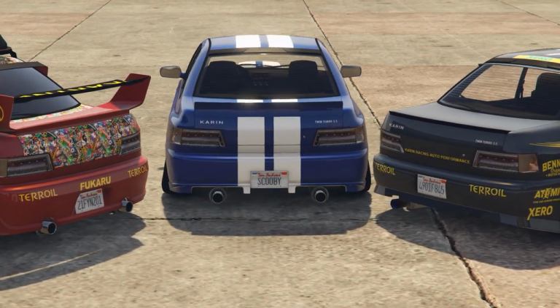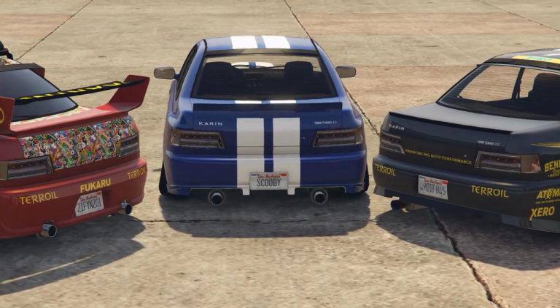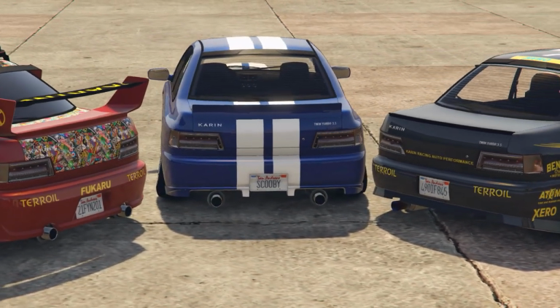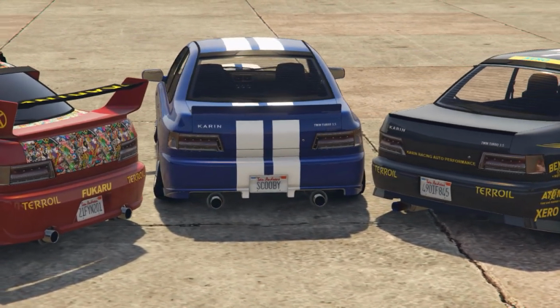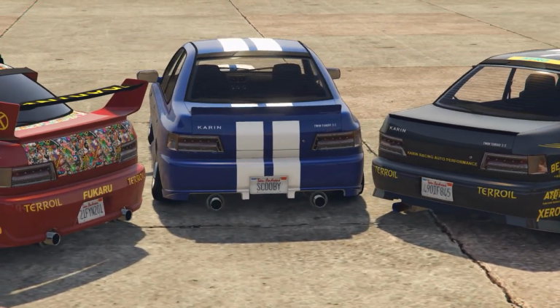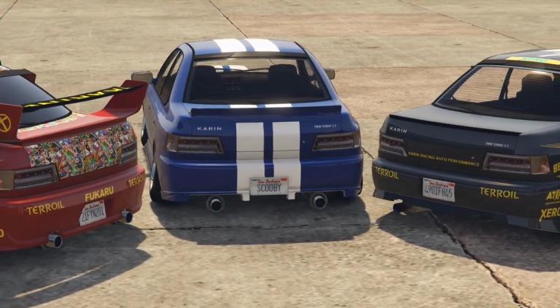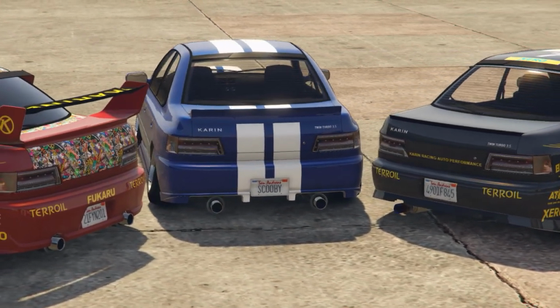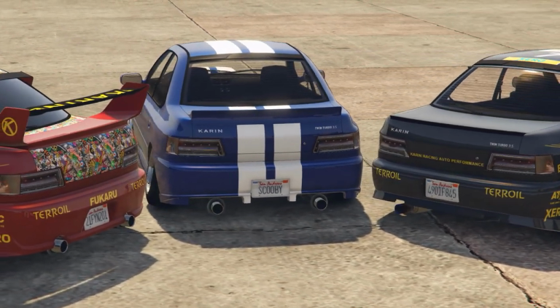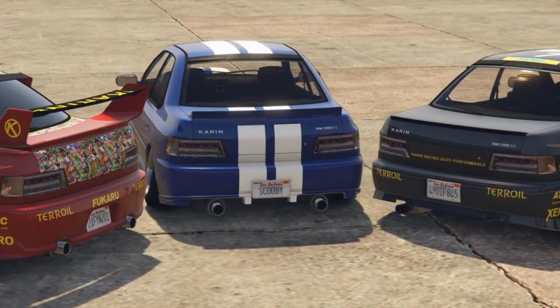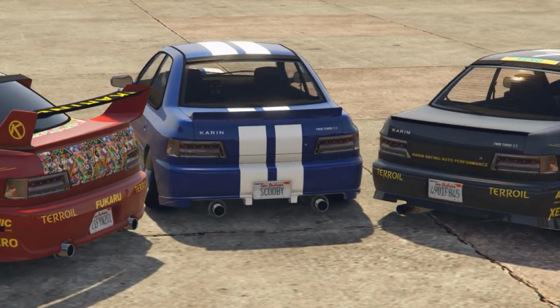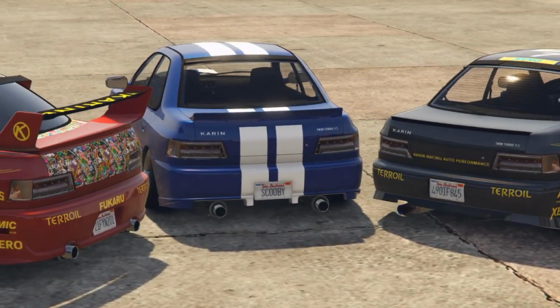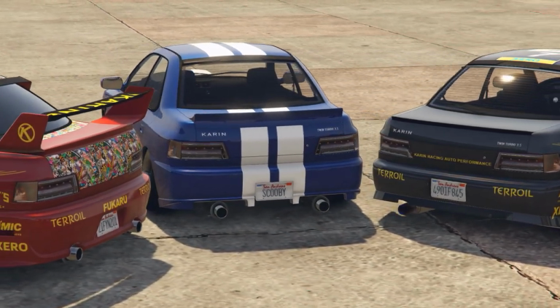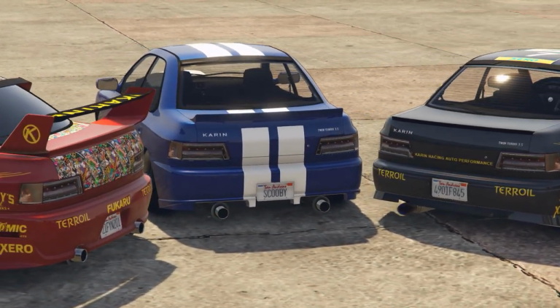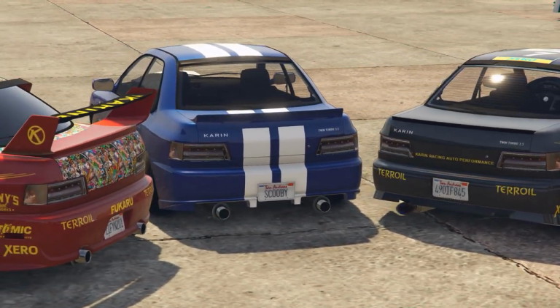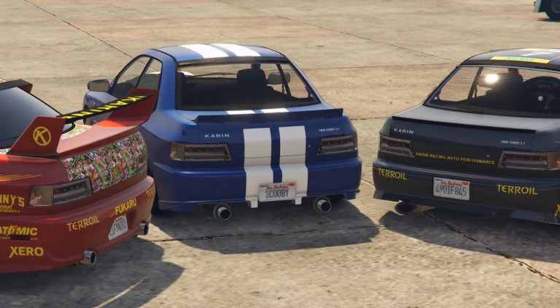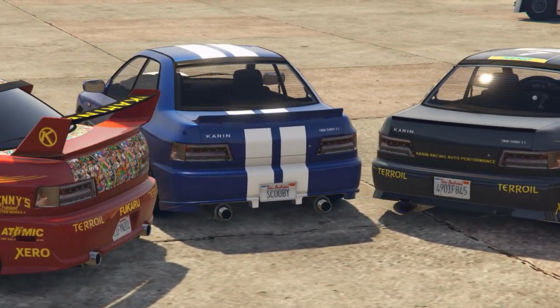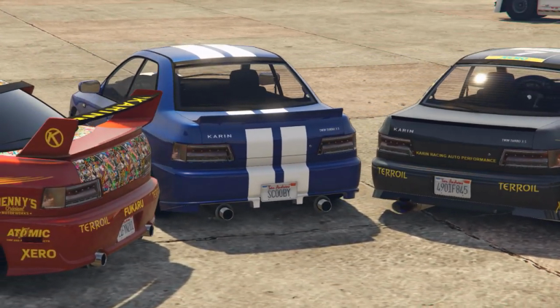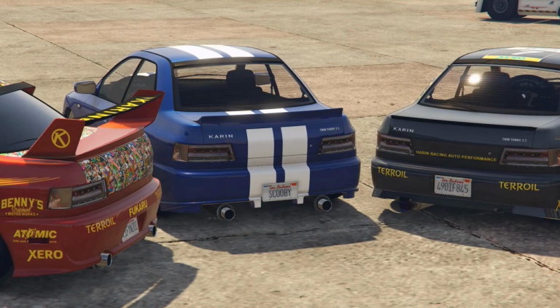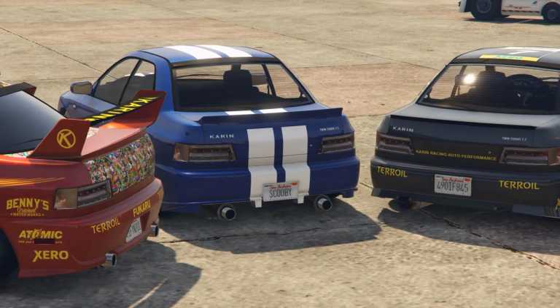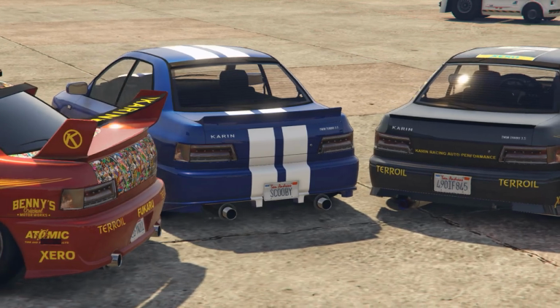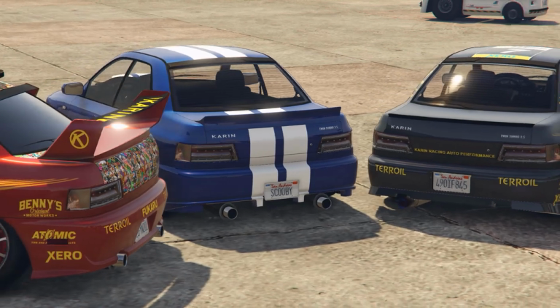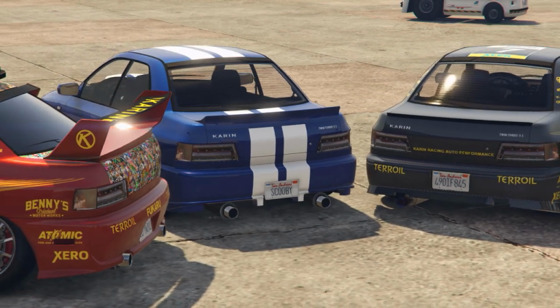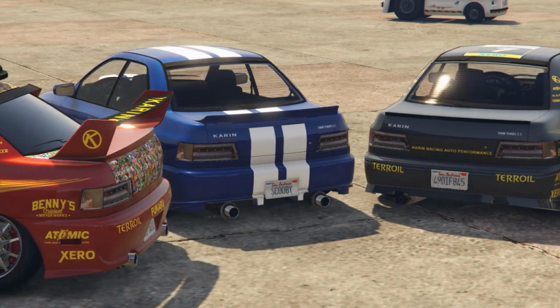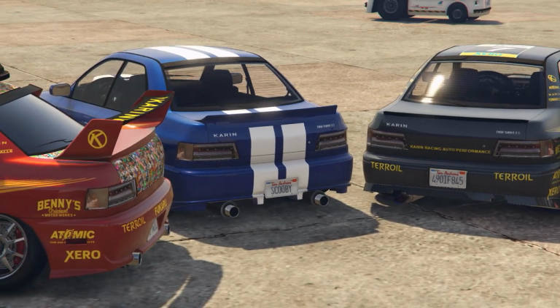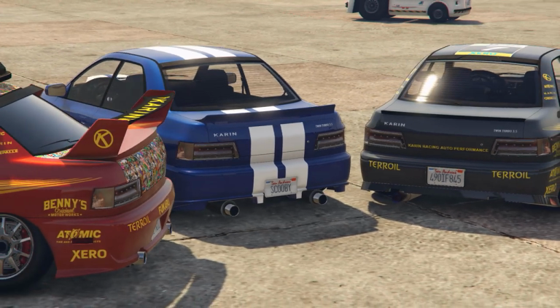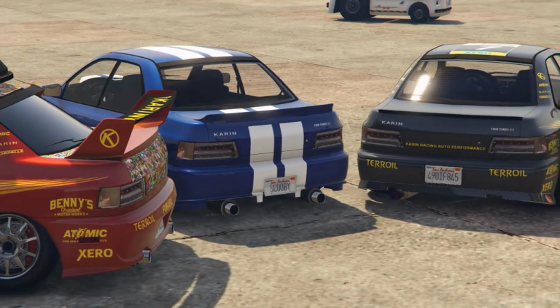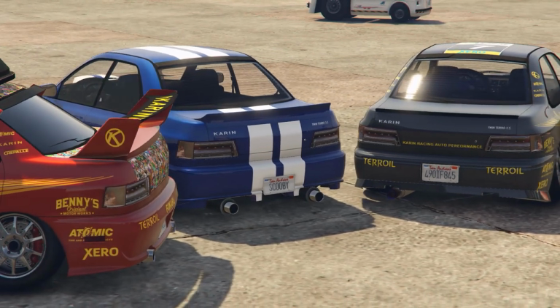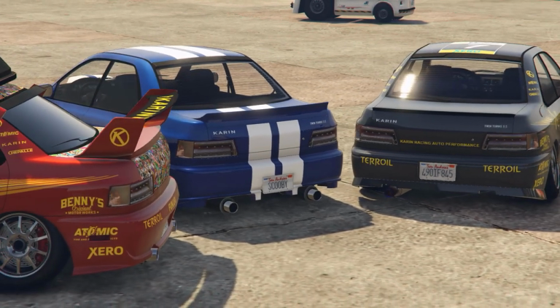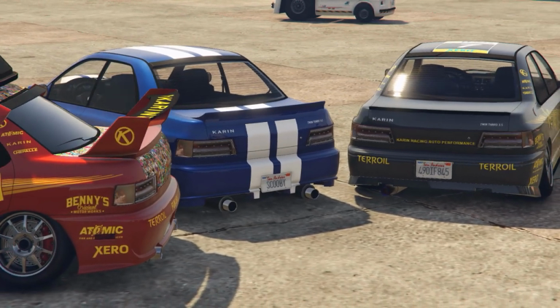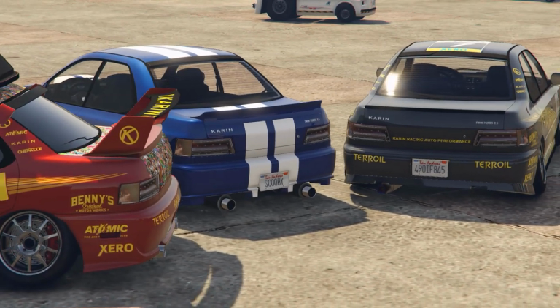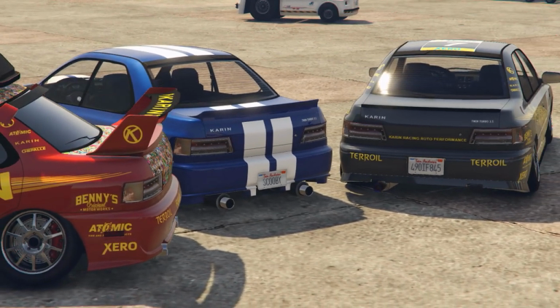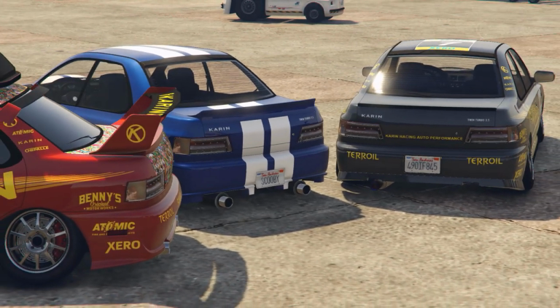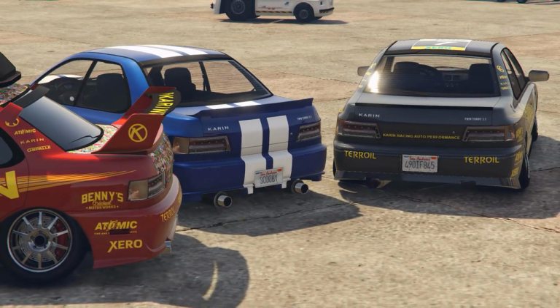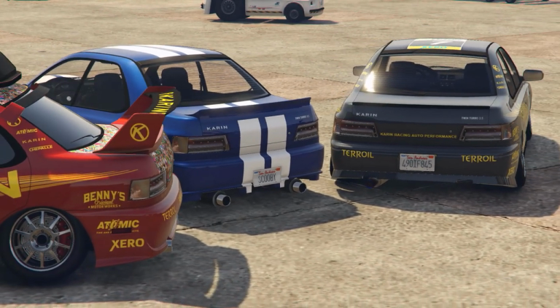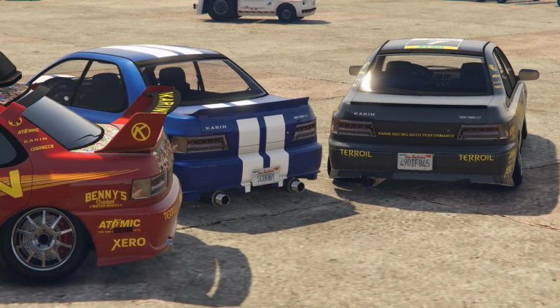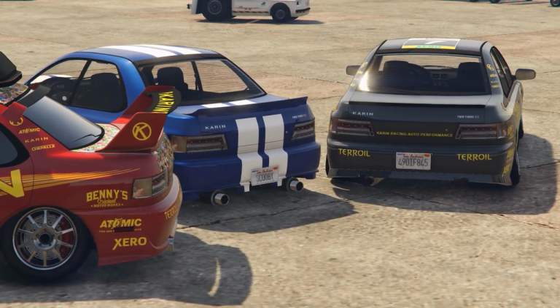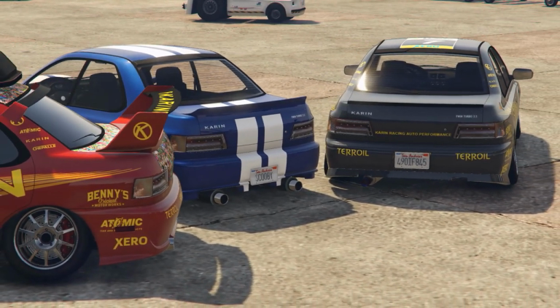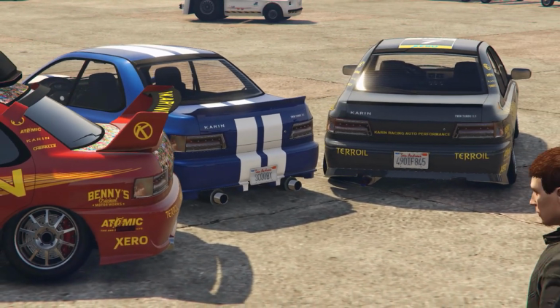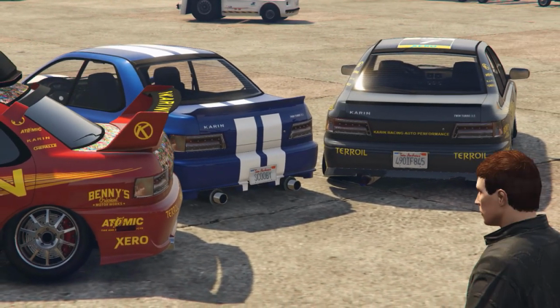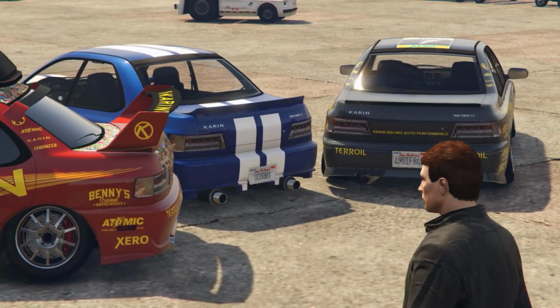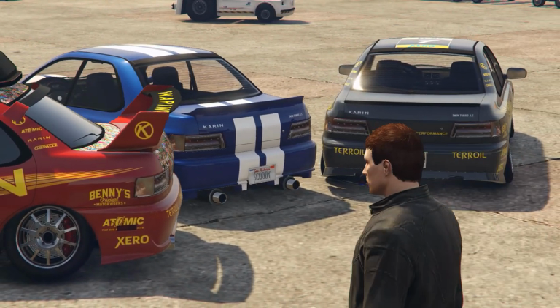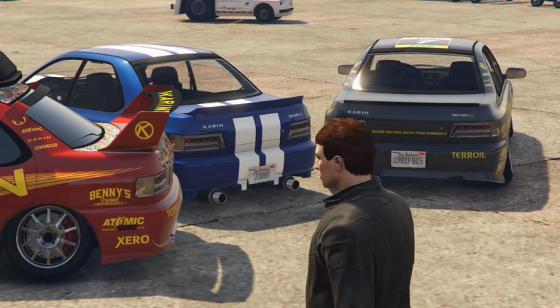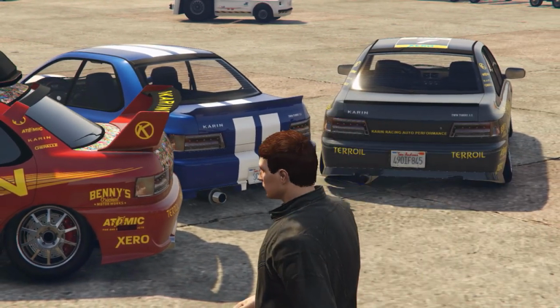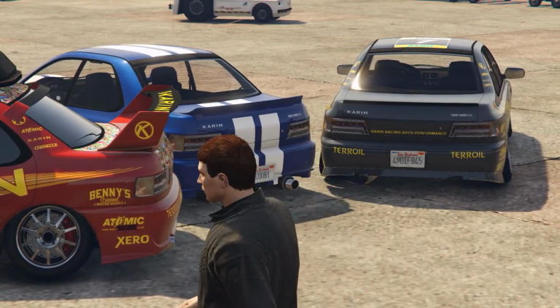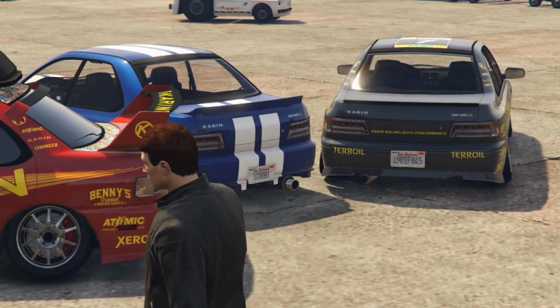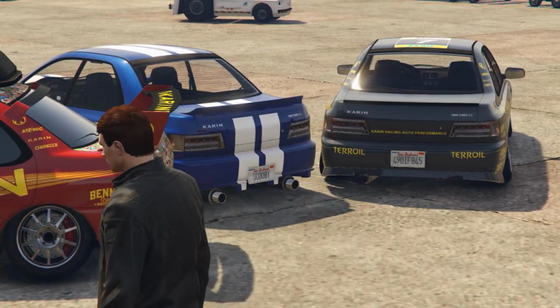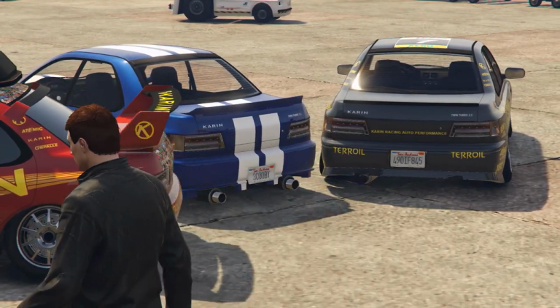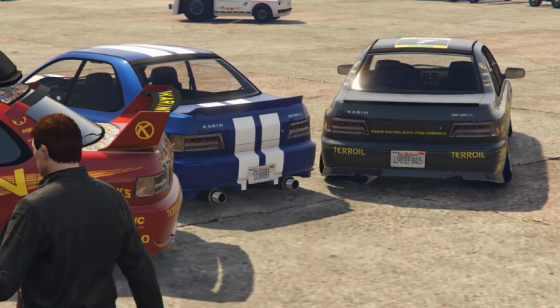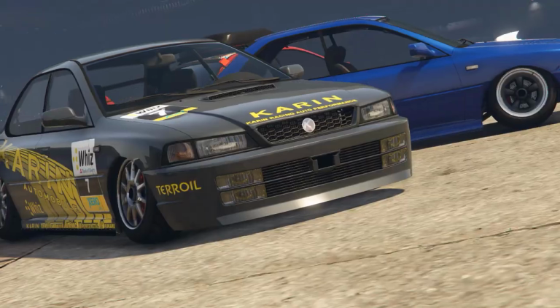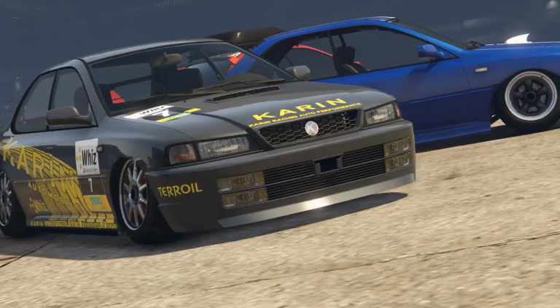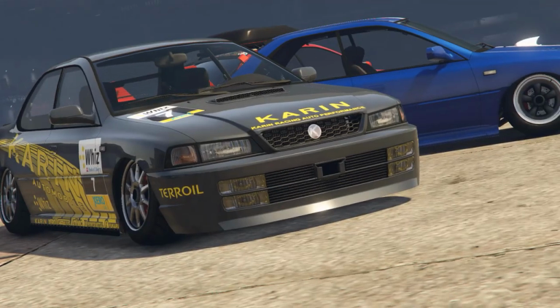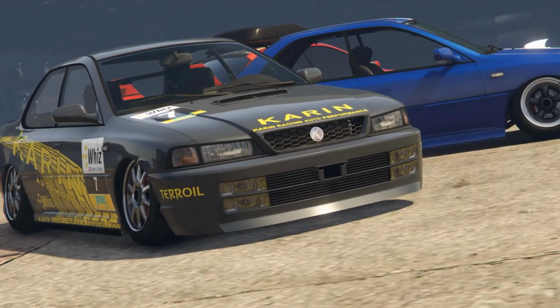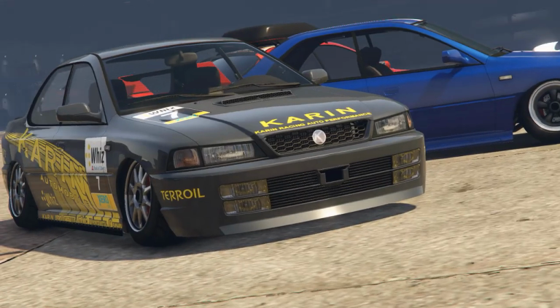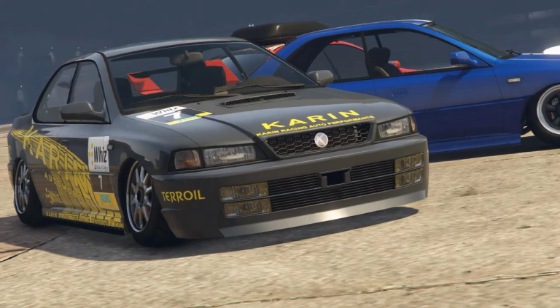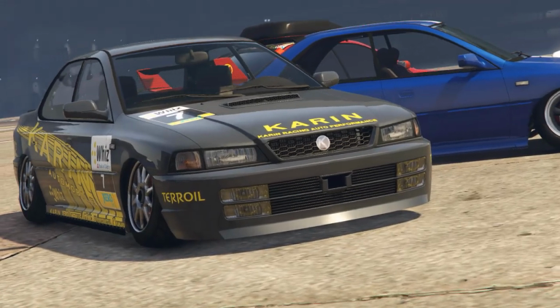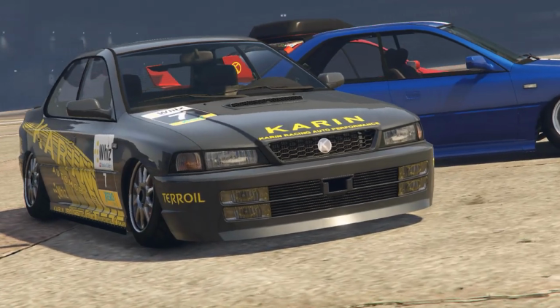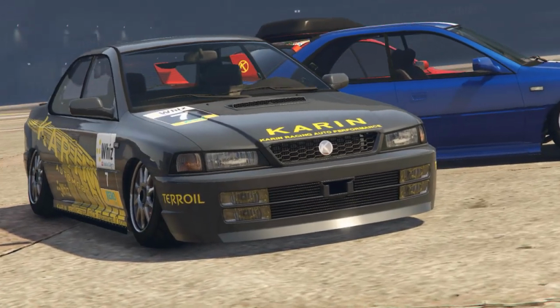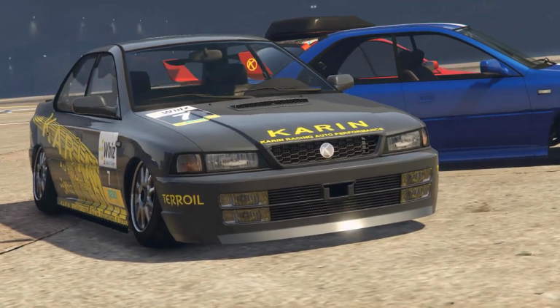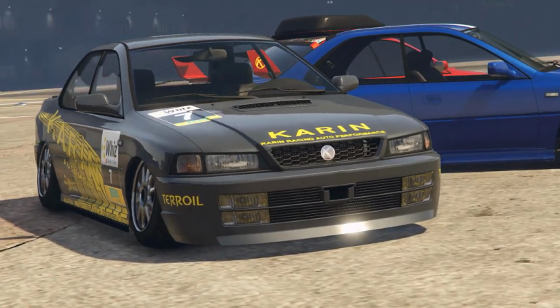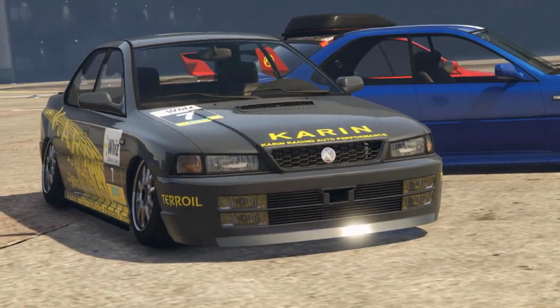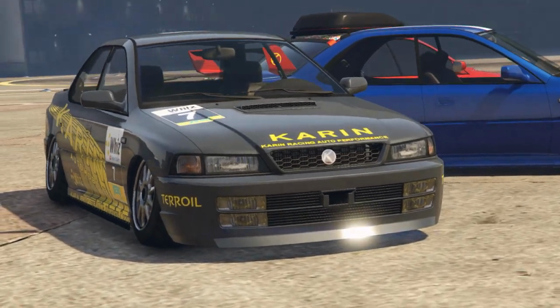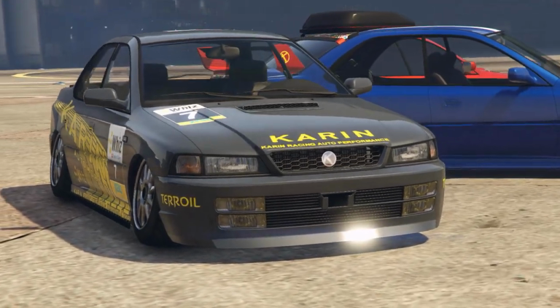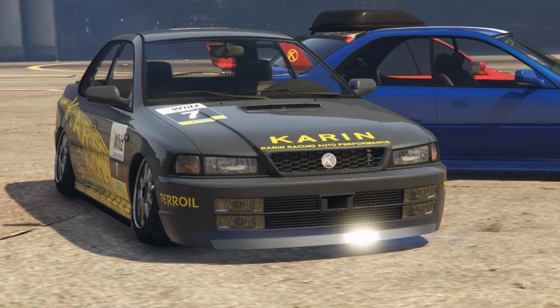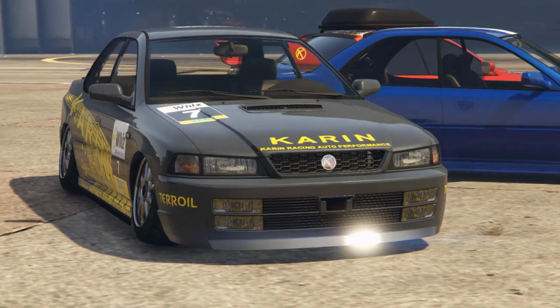Customisation wise the car has plenty to choose from on all ends of the car — the wings, the body kits, the grills — everything's here.